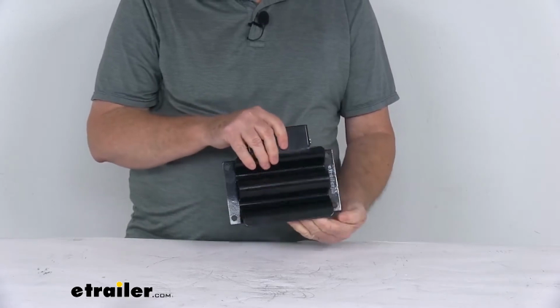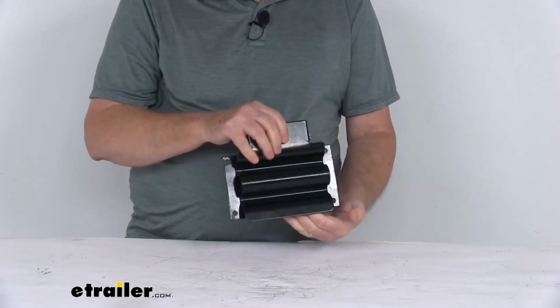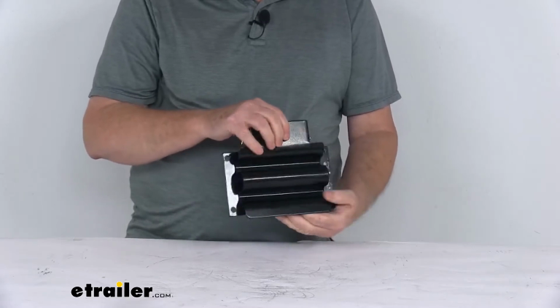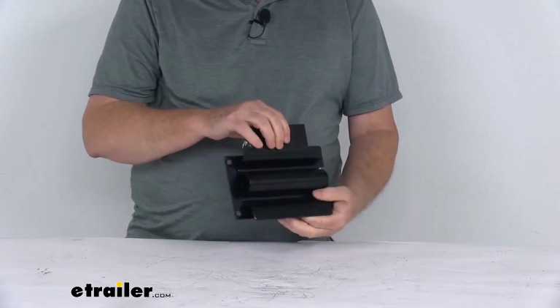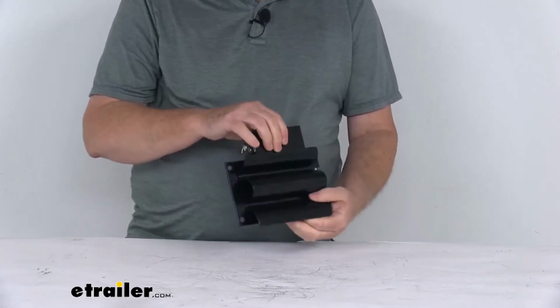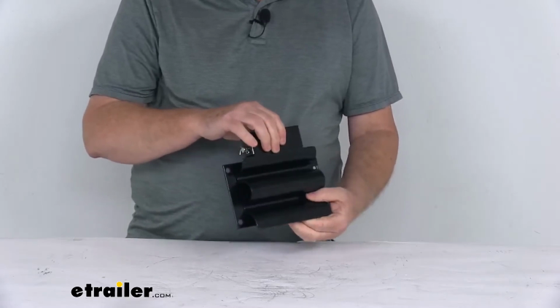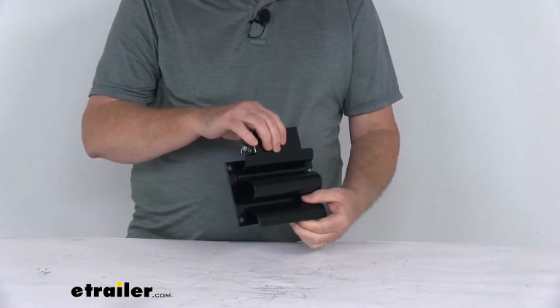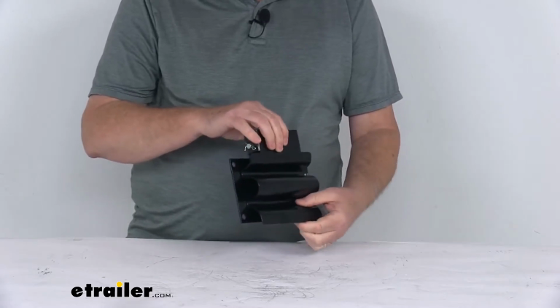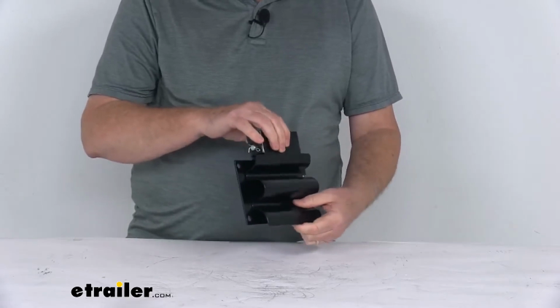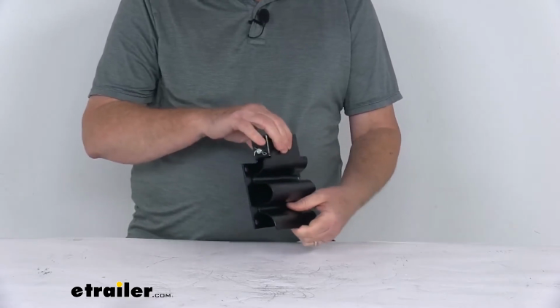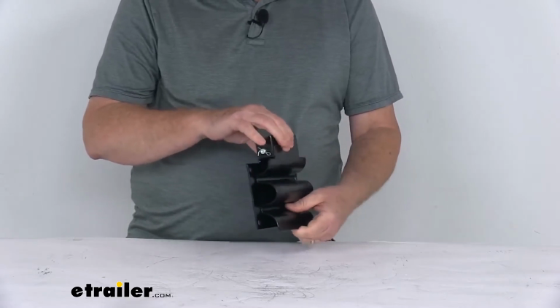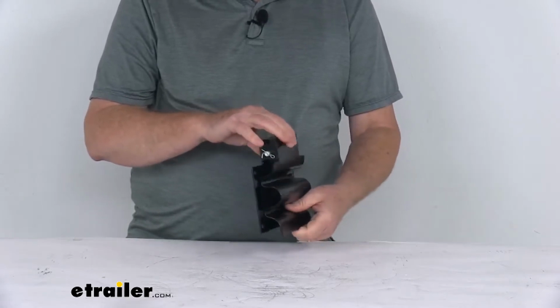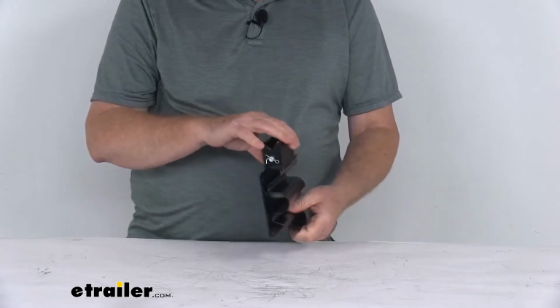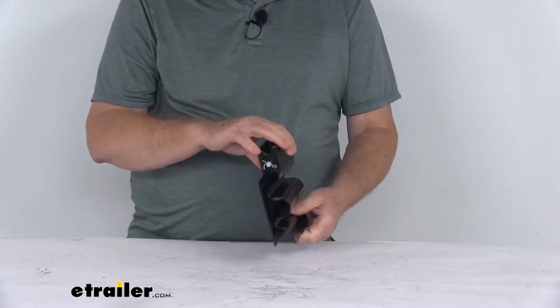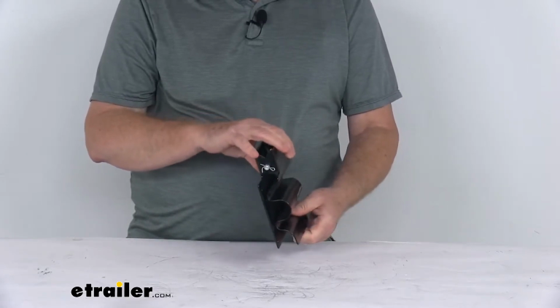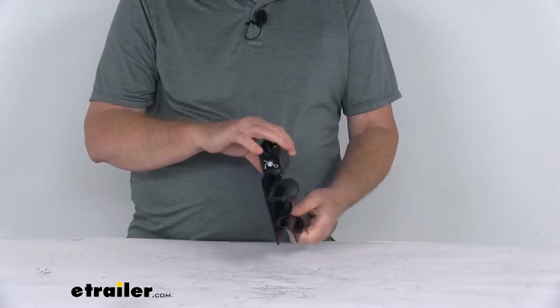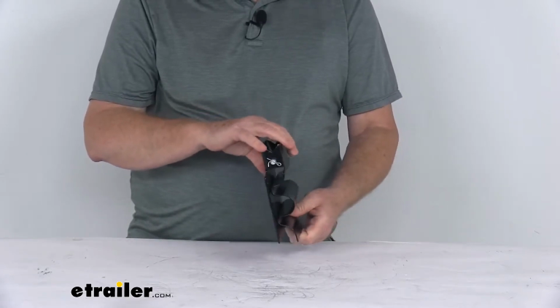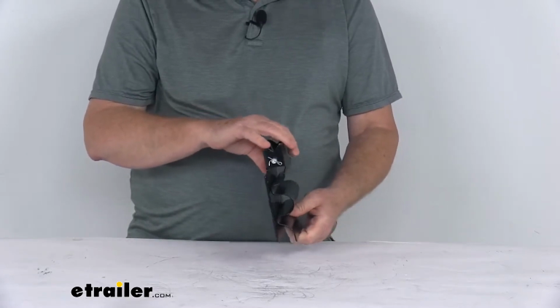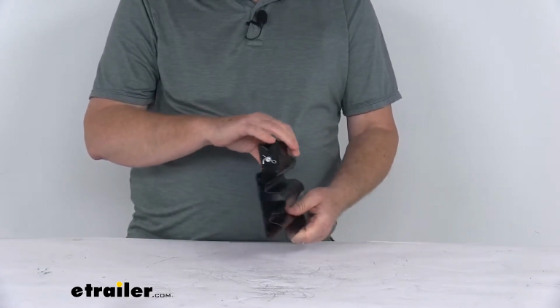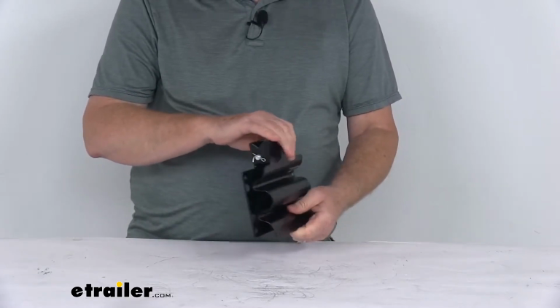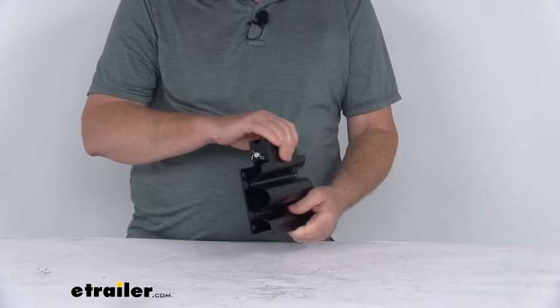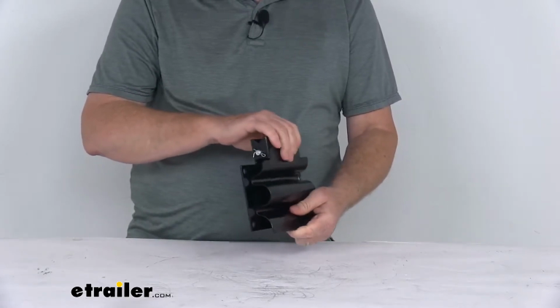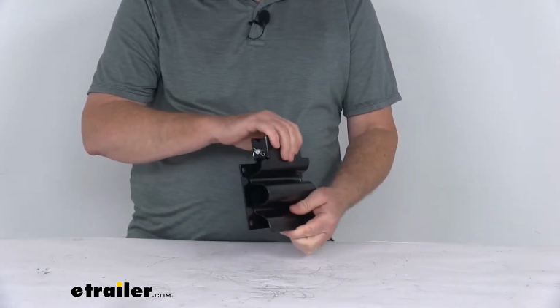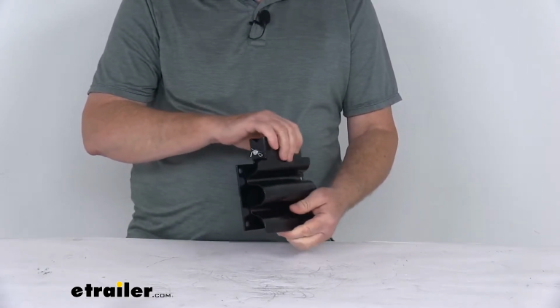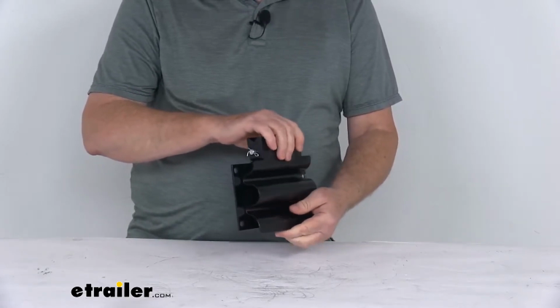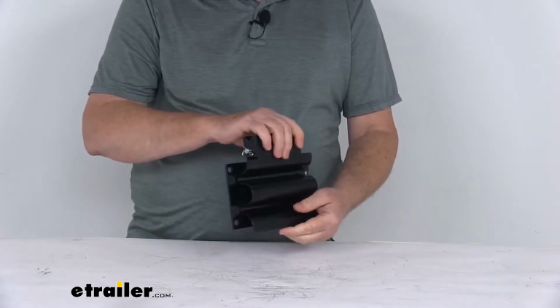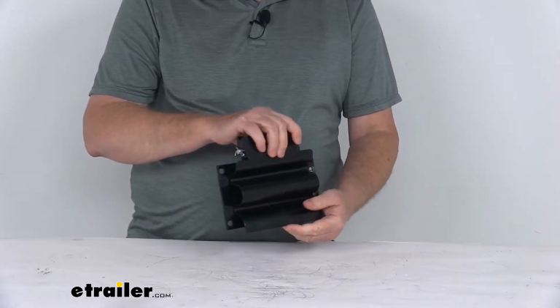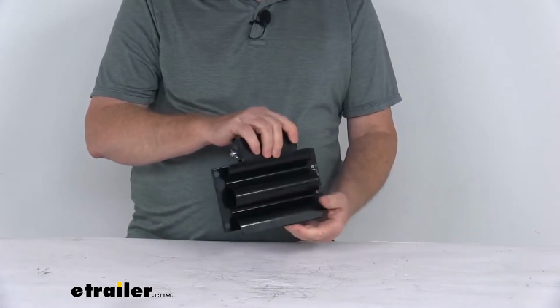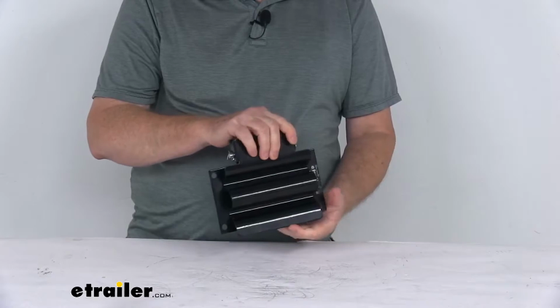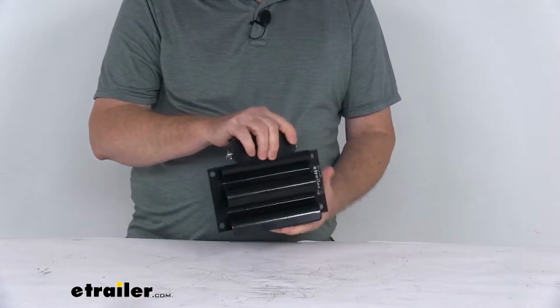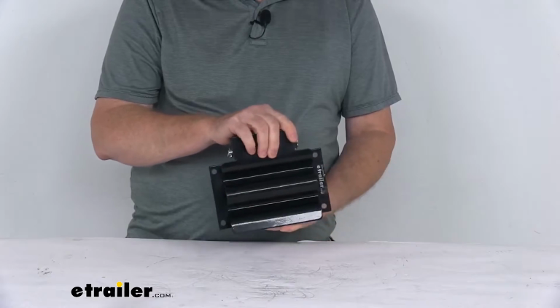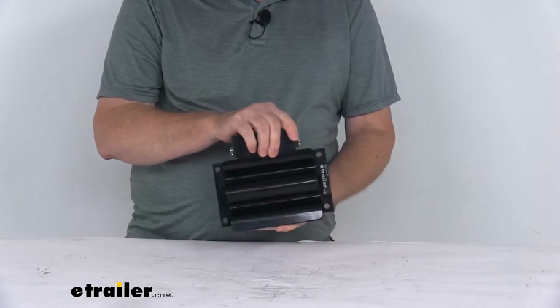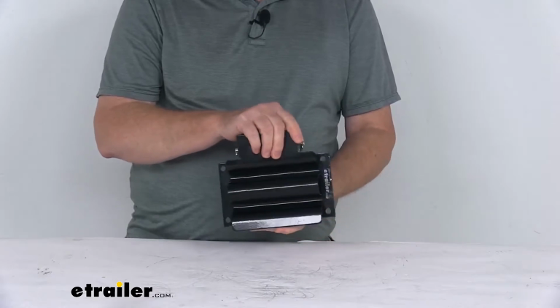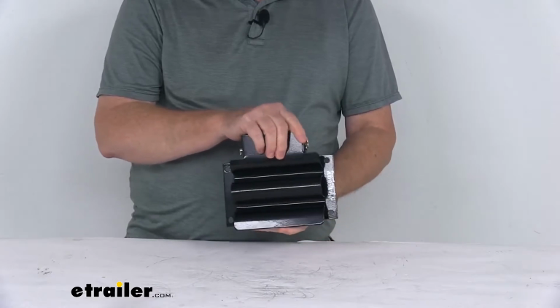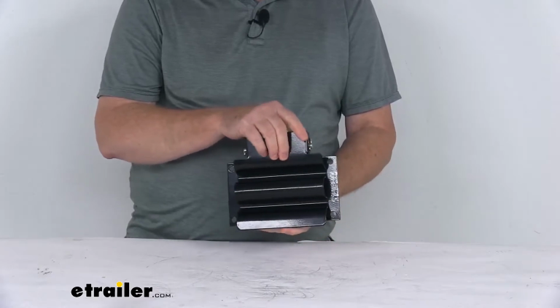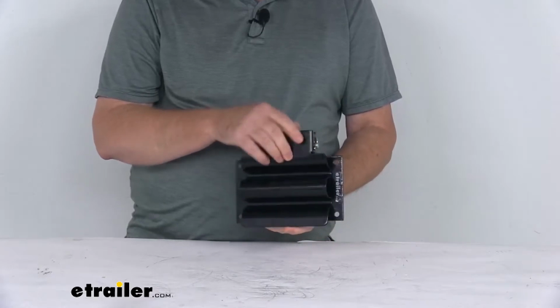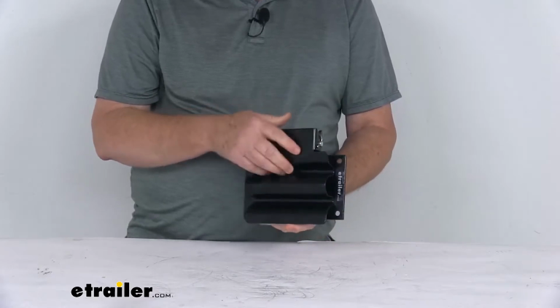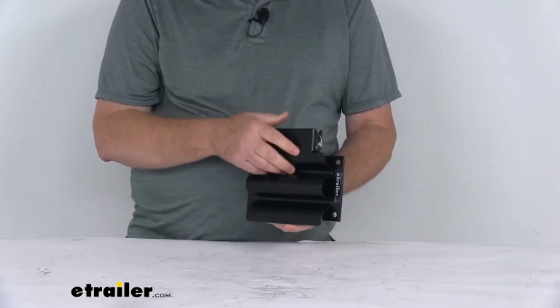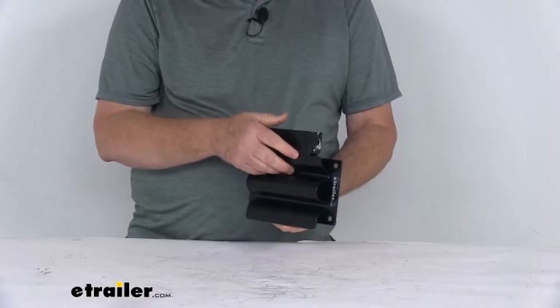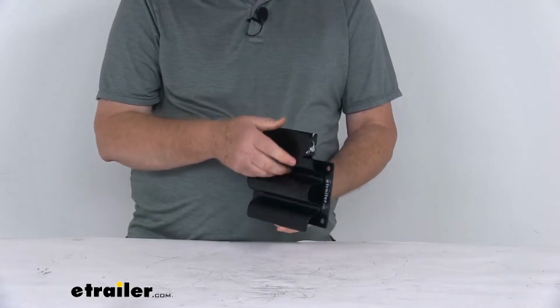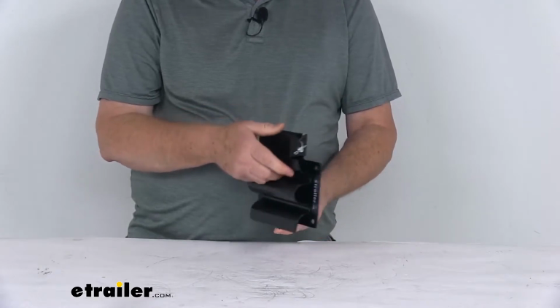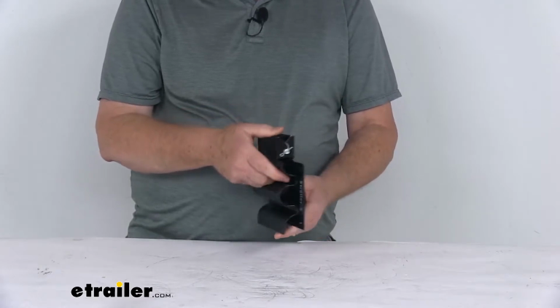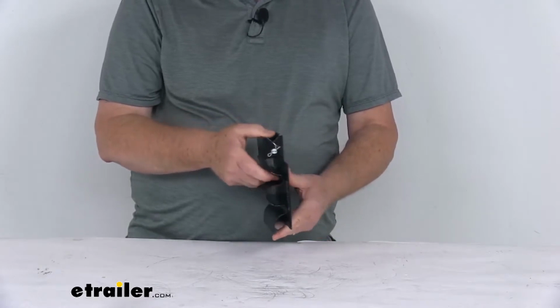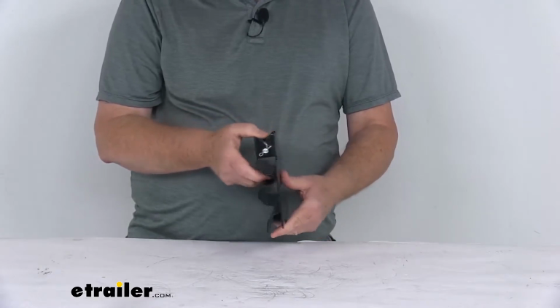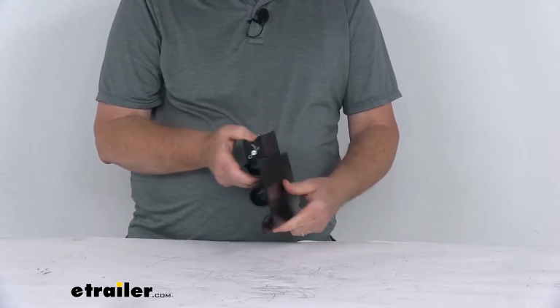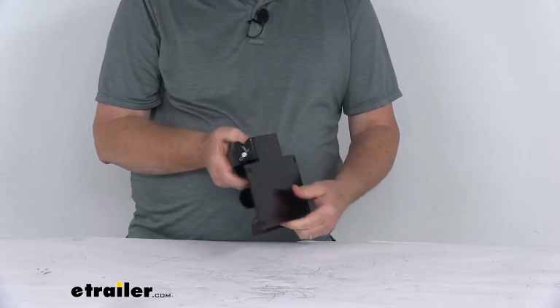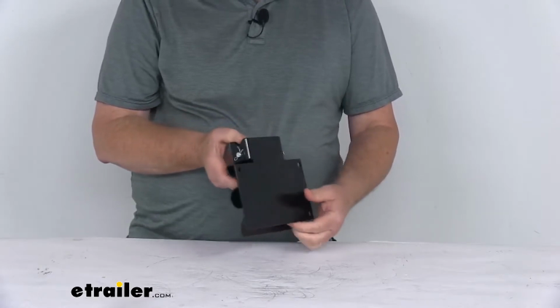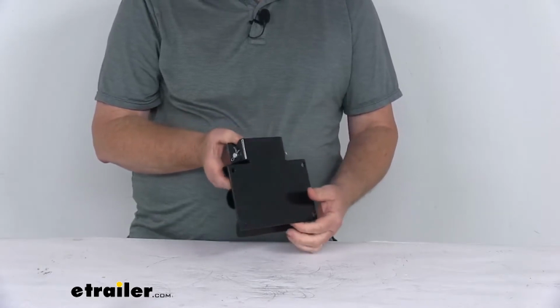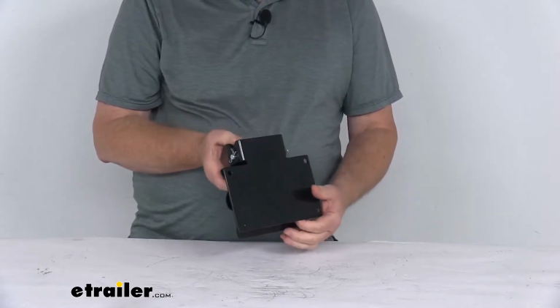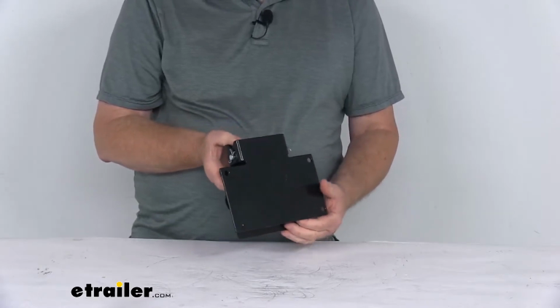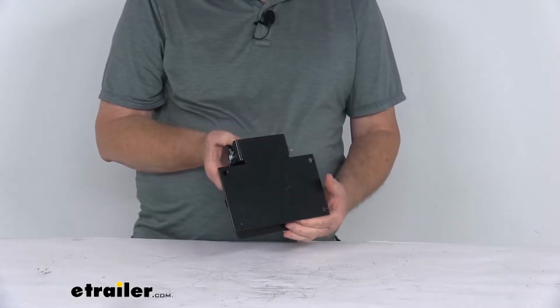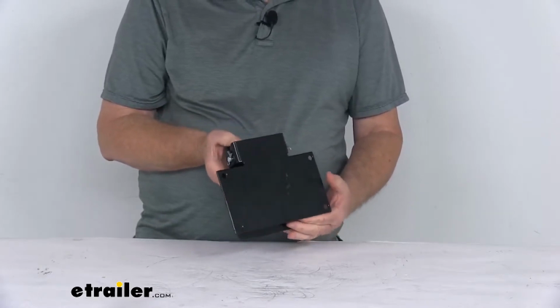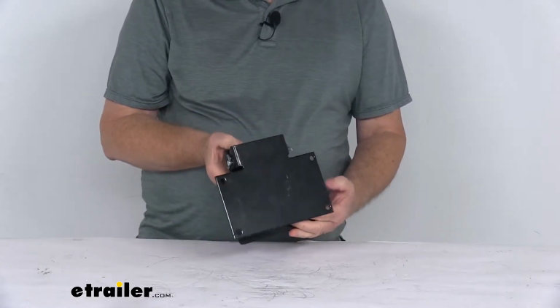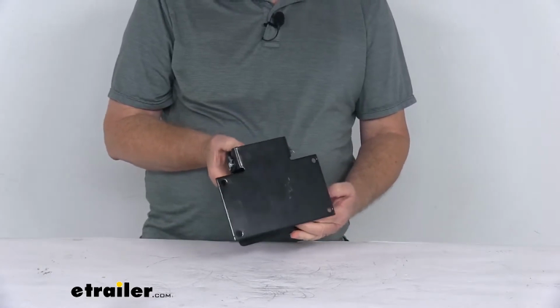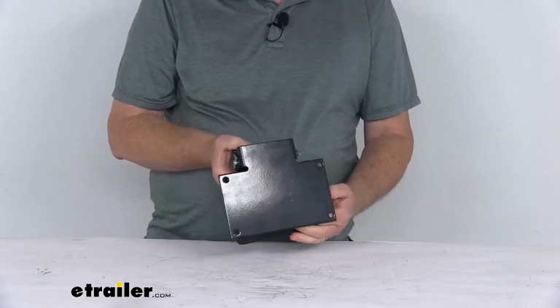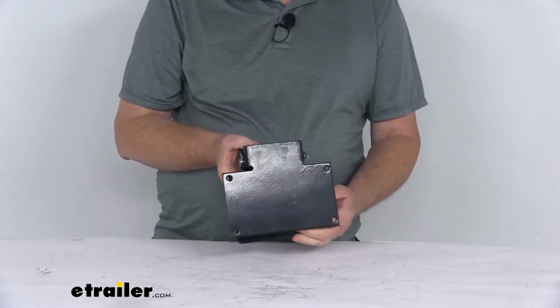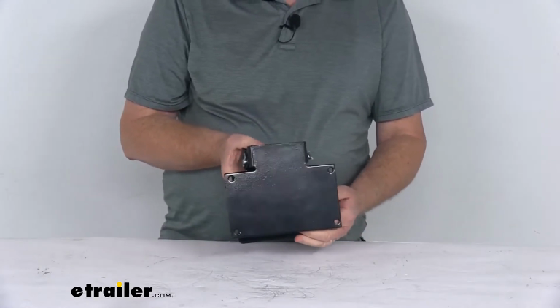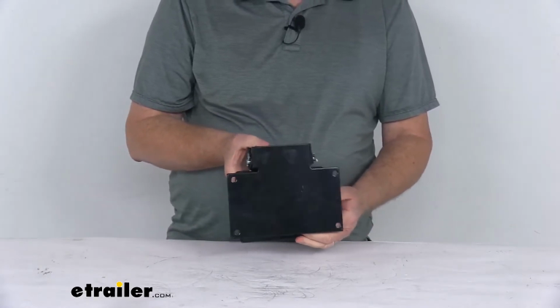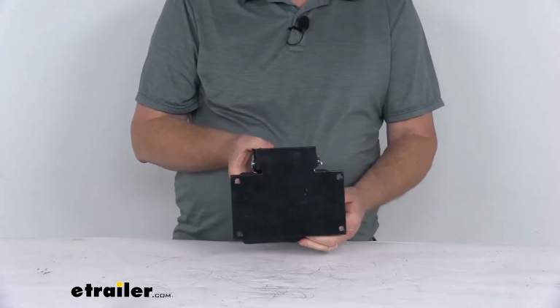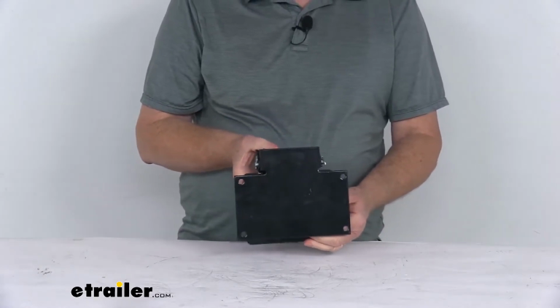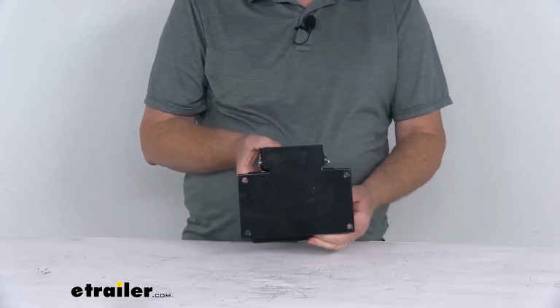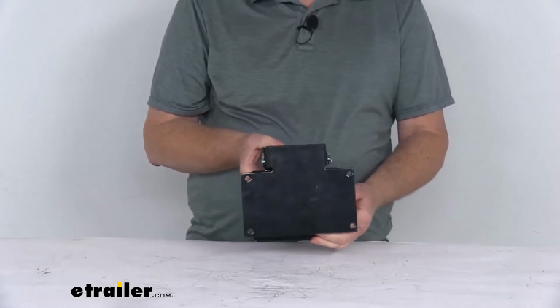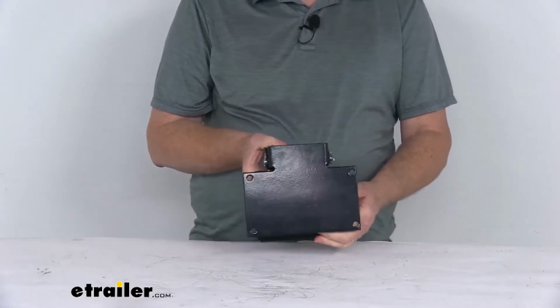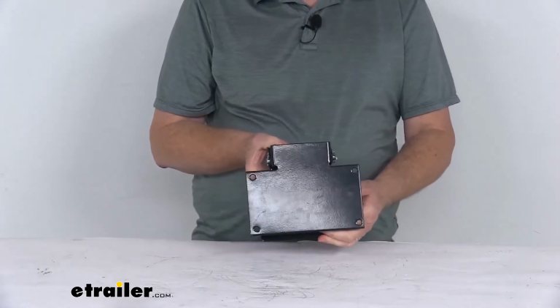It is a carbon steel construction, very strong and durable. It has a nice black powder coat finish which is corrosion resistant.